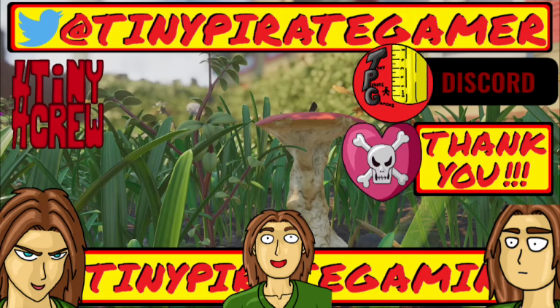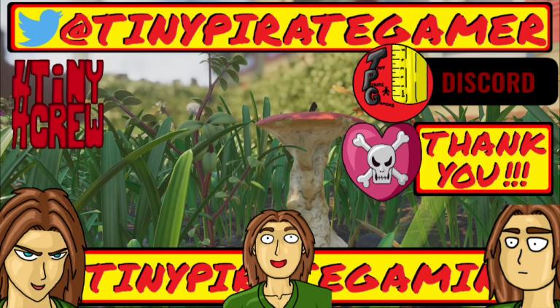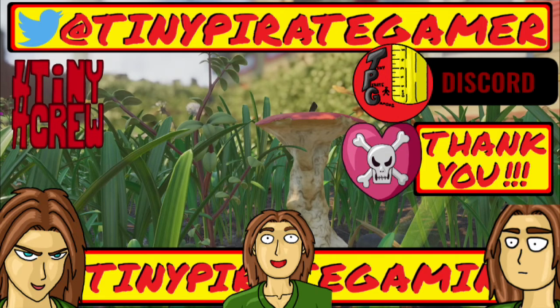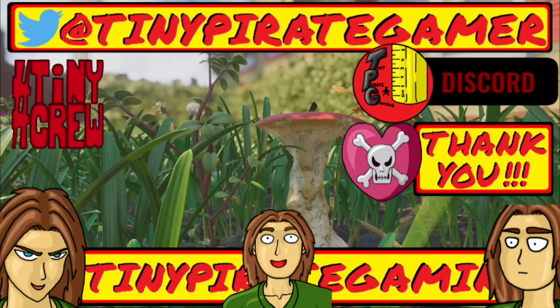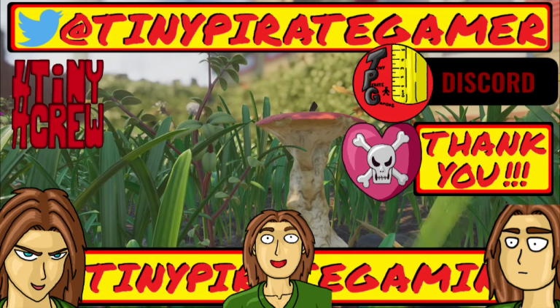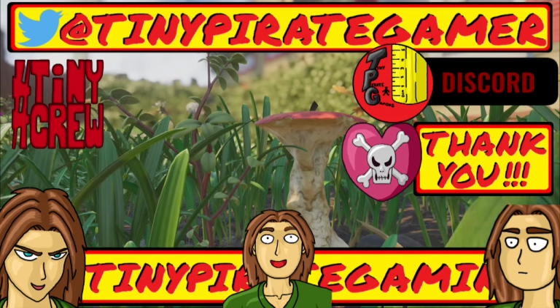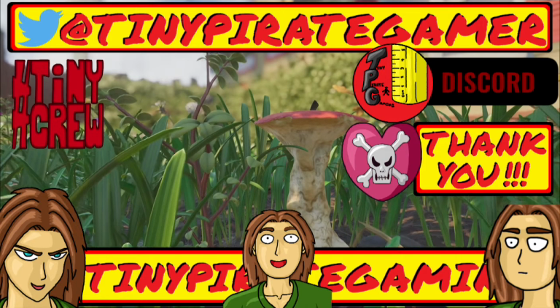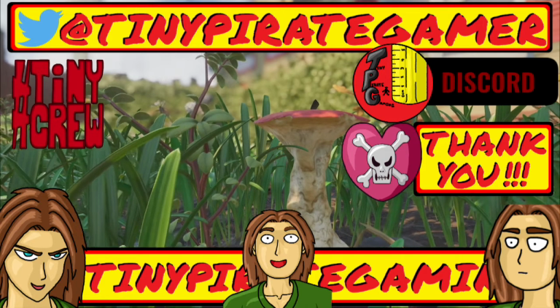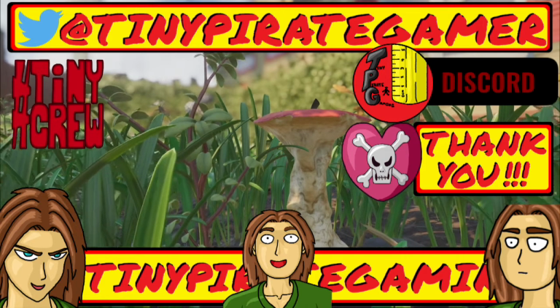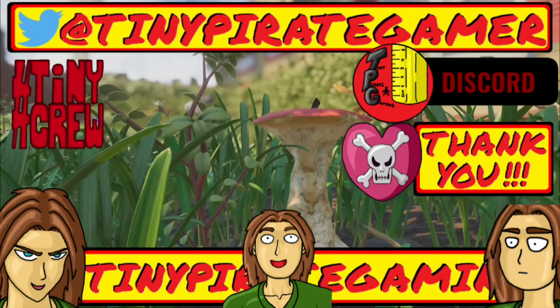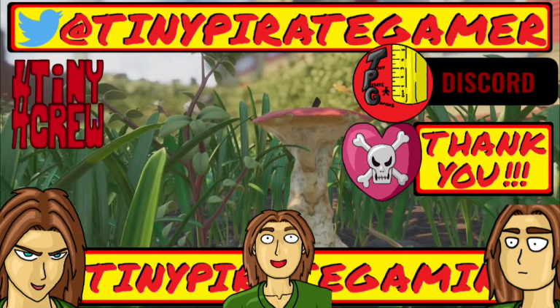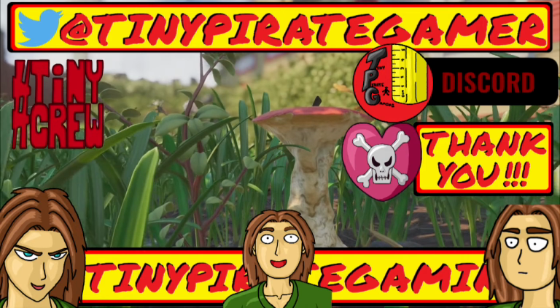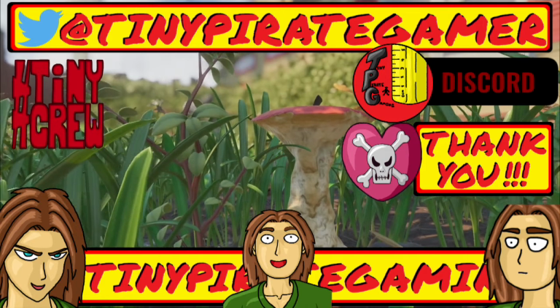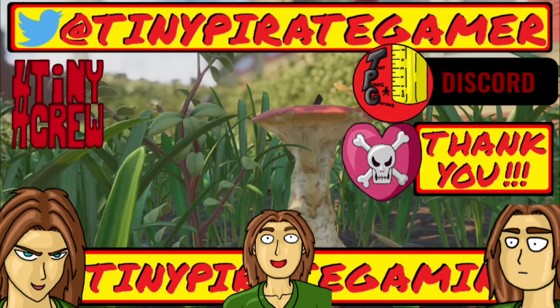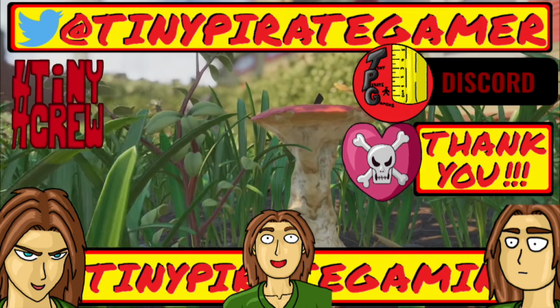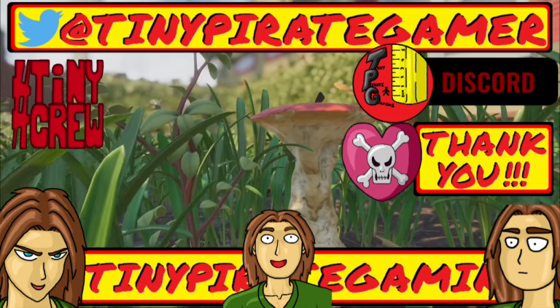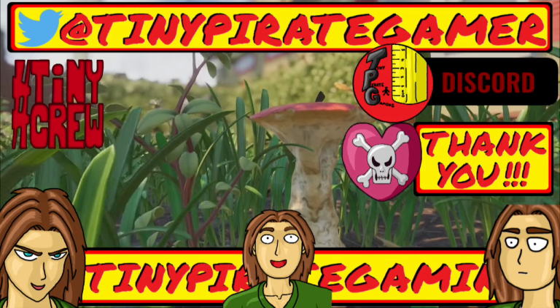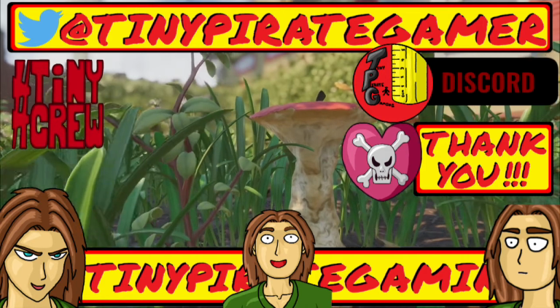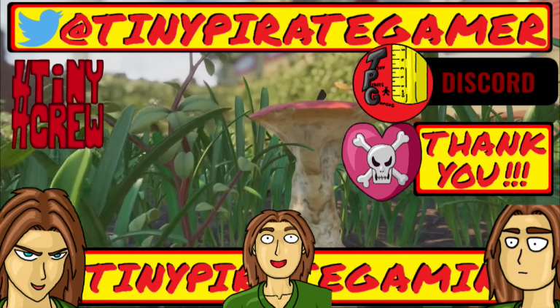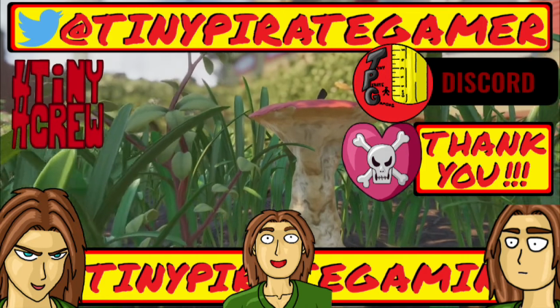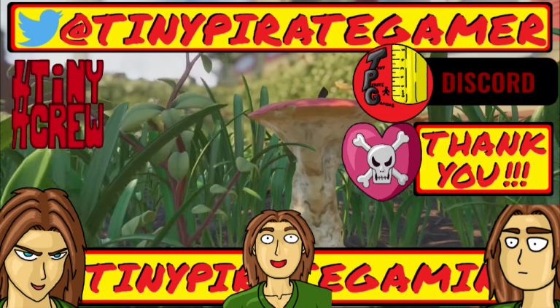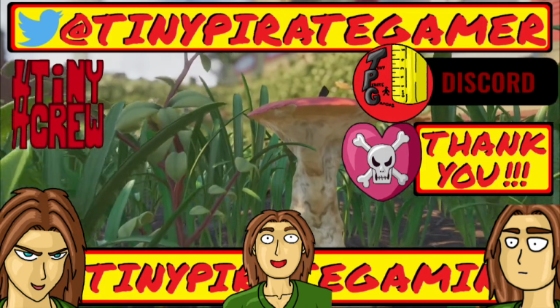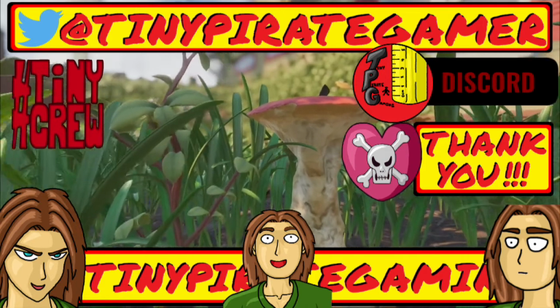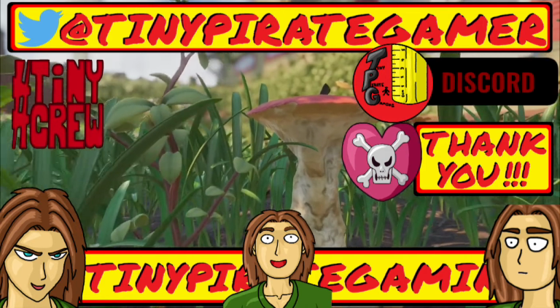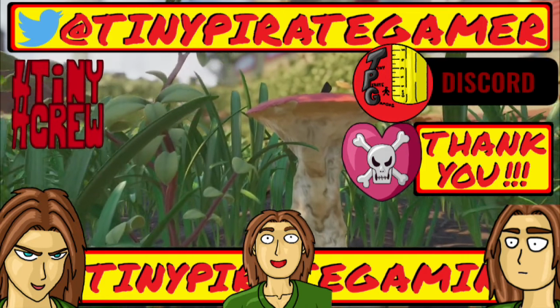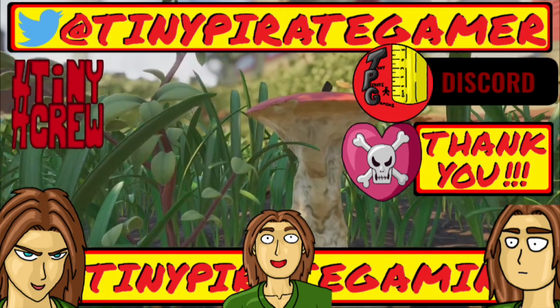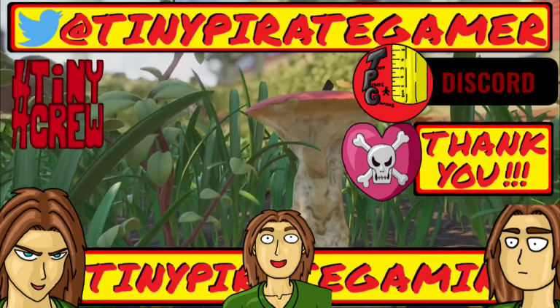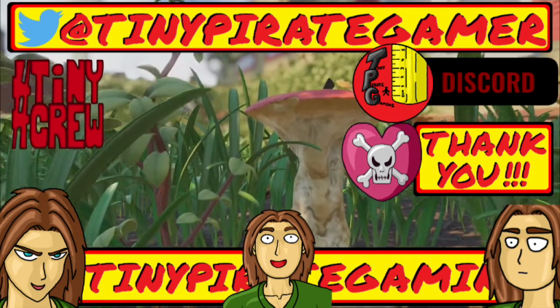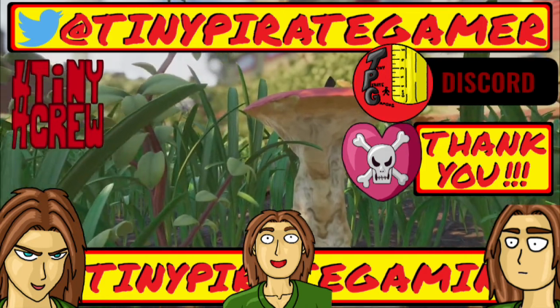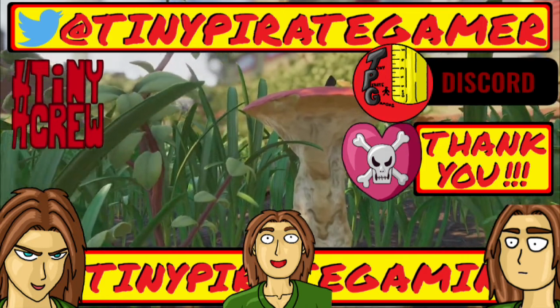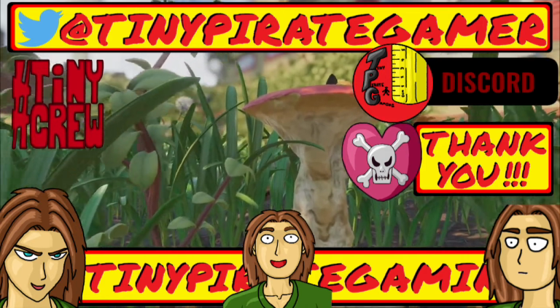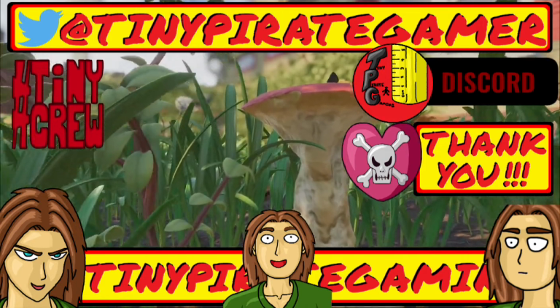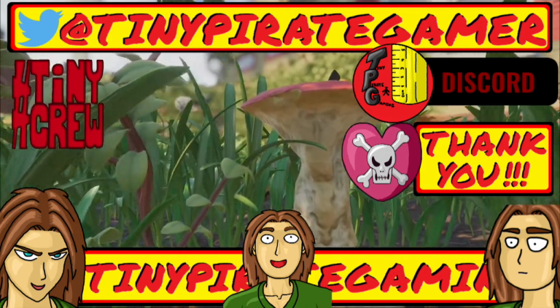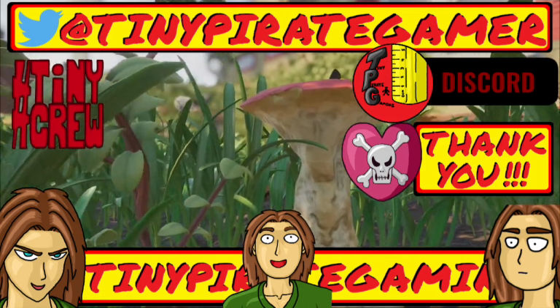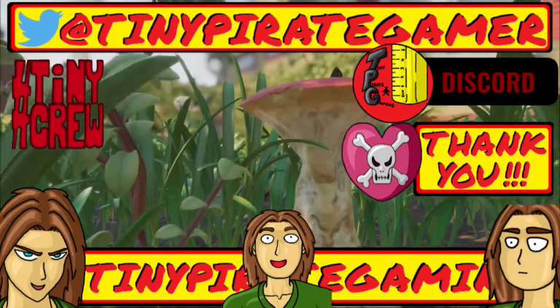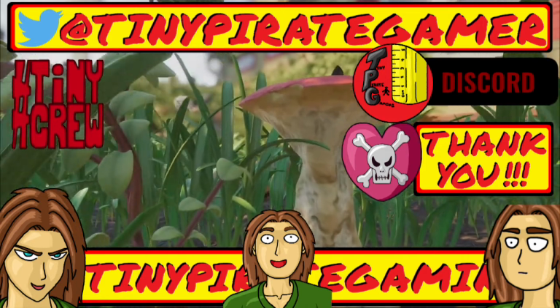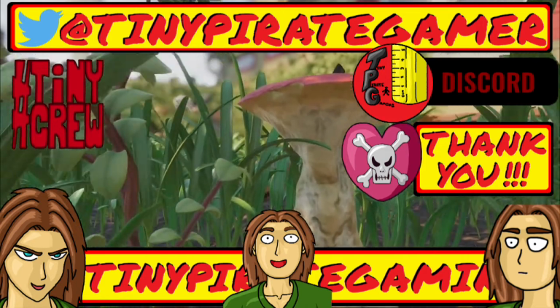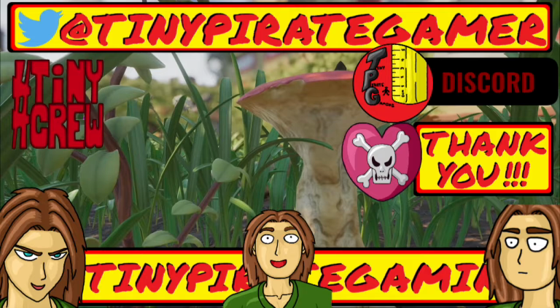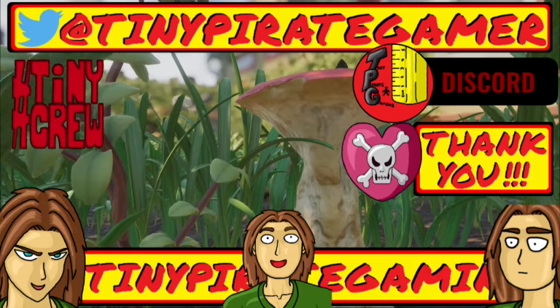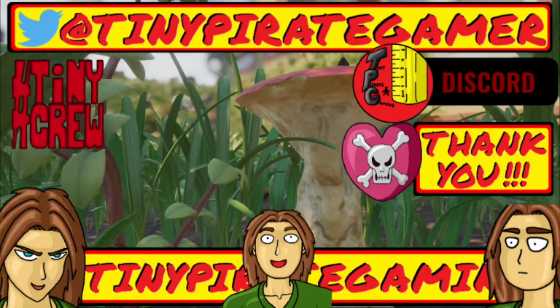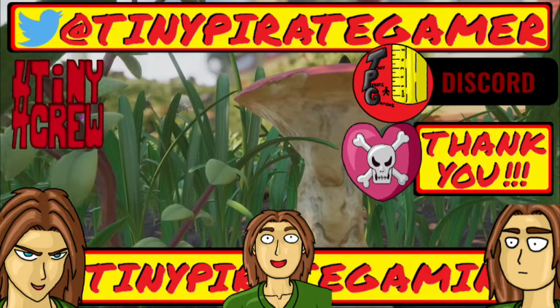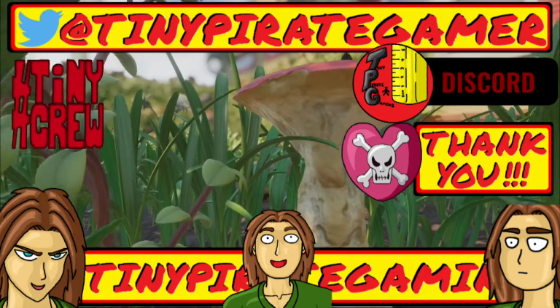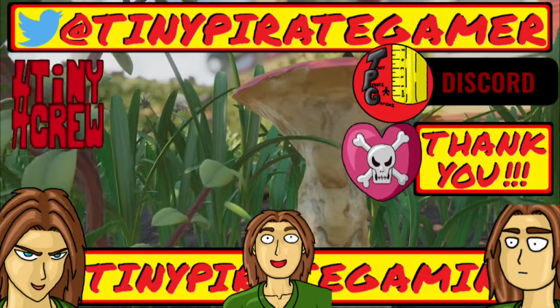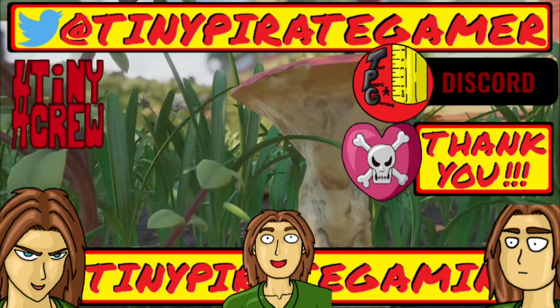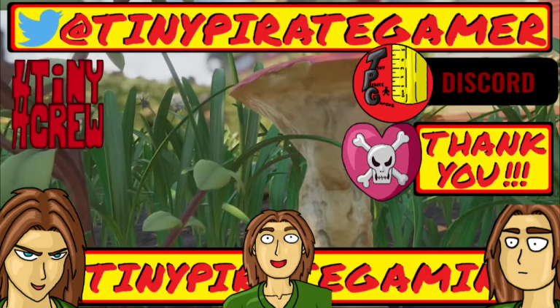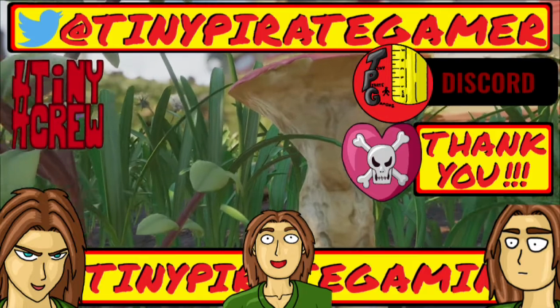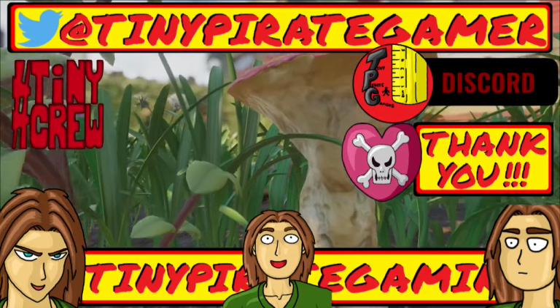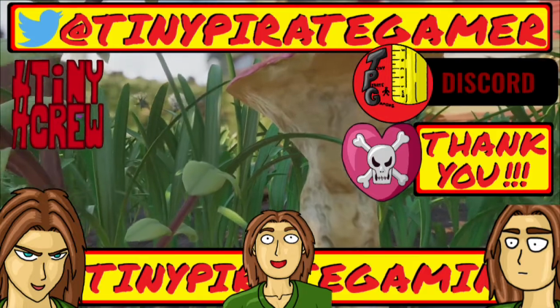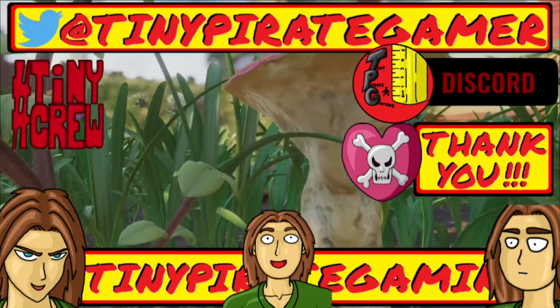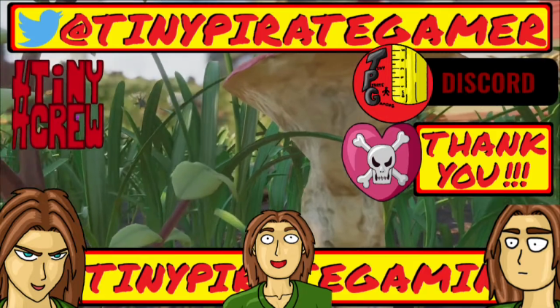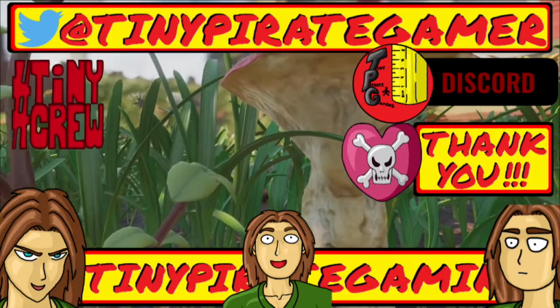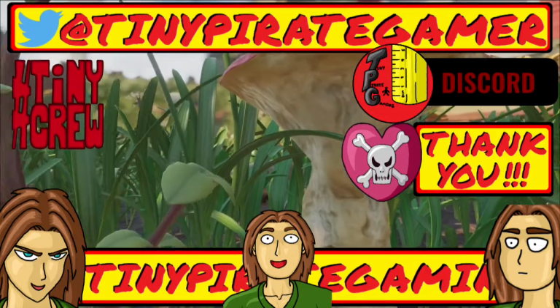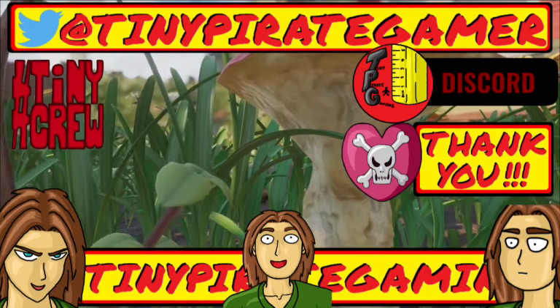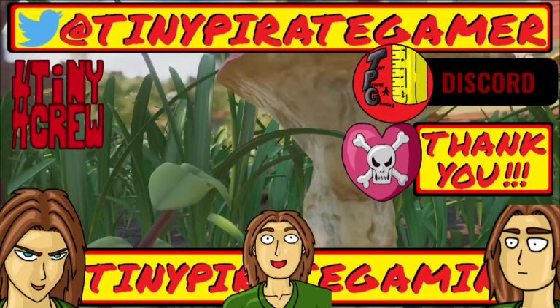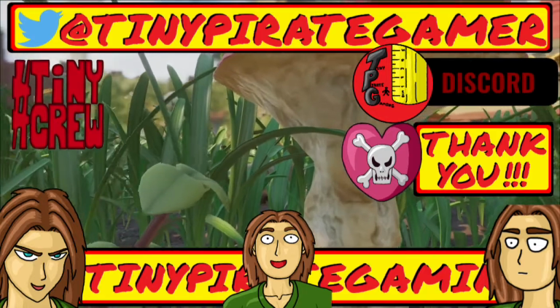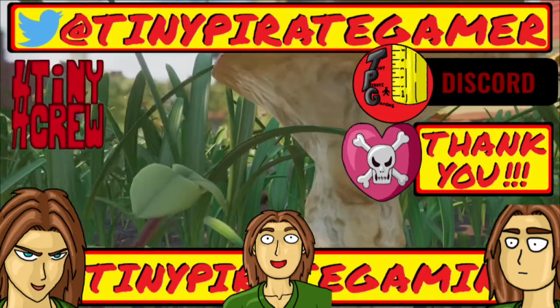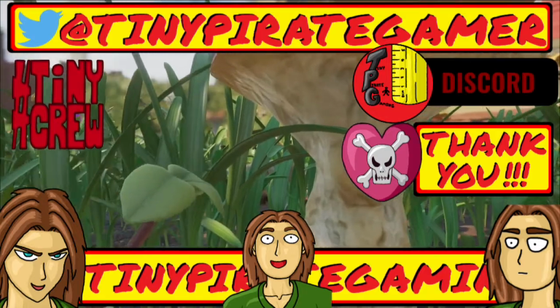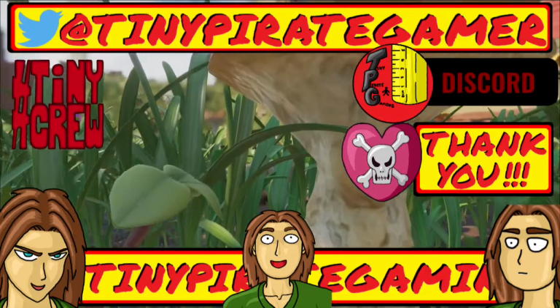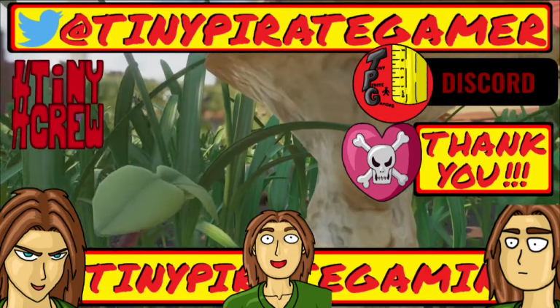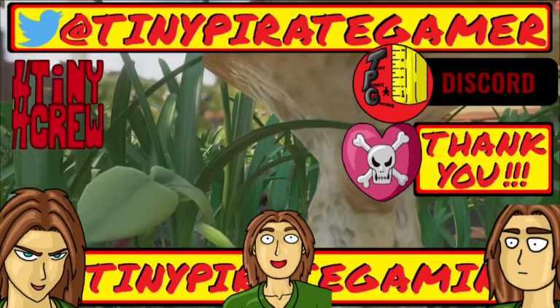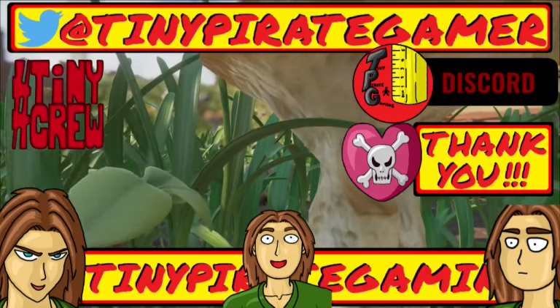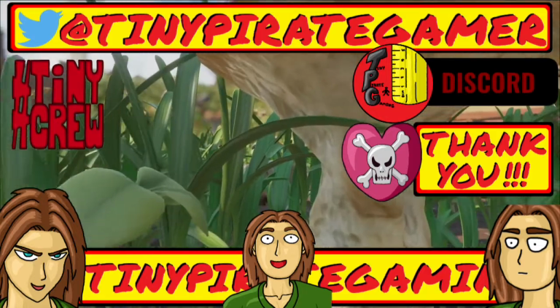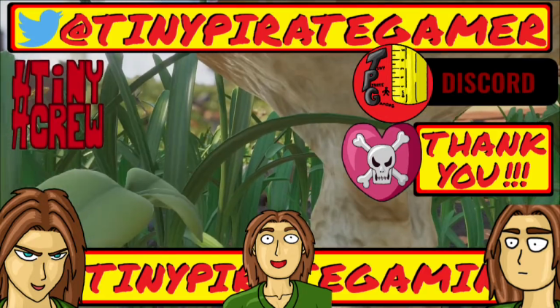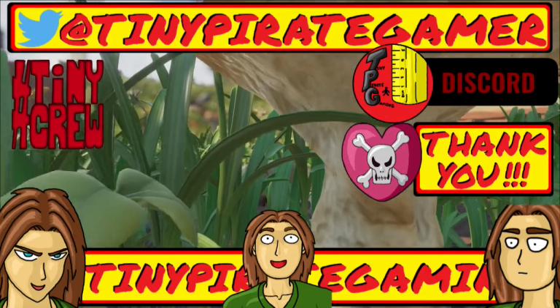Thank you so much for watching, and until next time! Arrg matey, watch your step — there be a tiny pirate here.